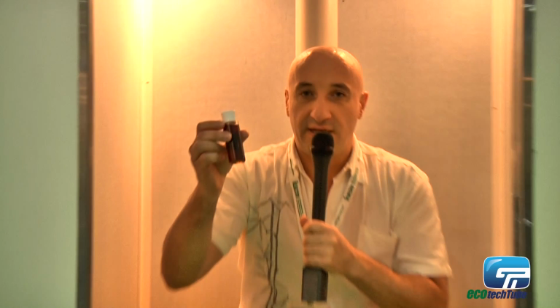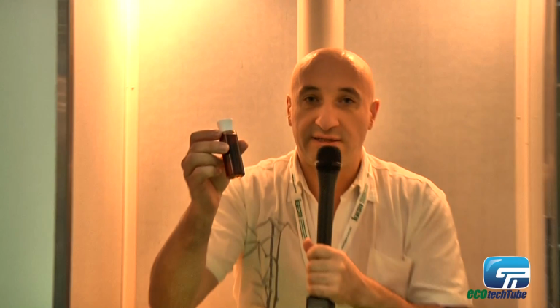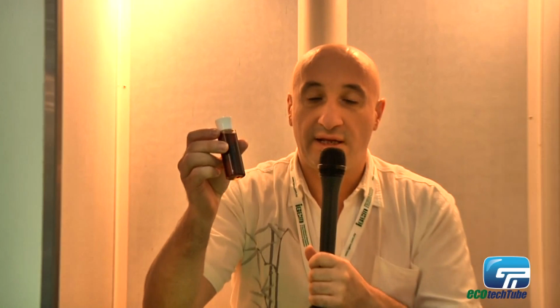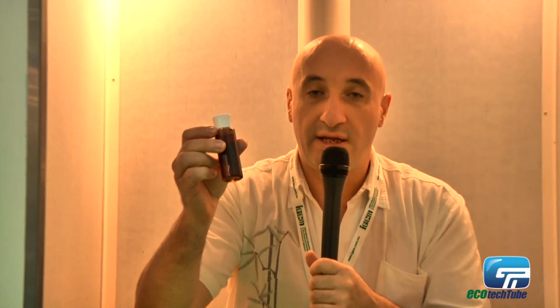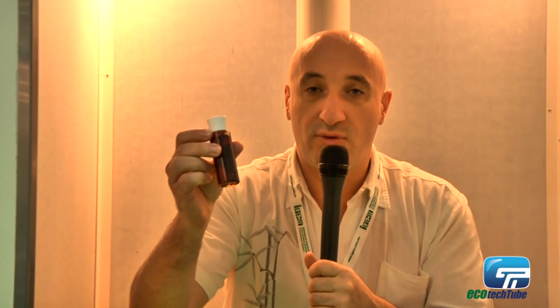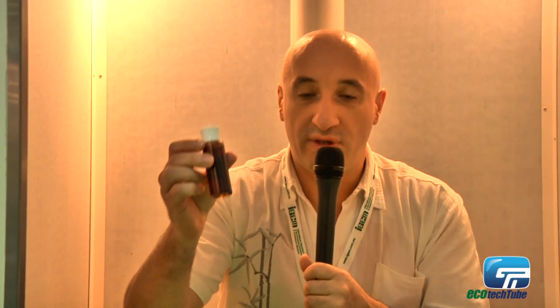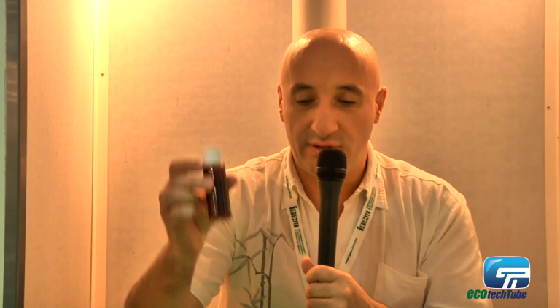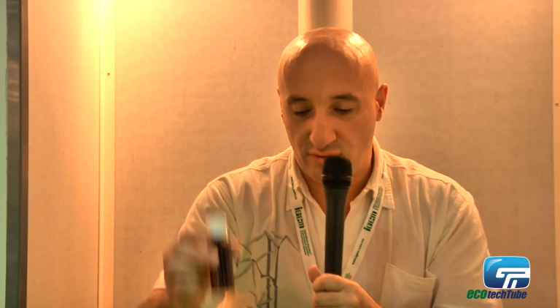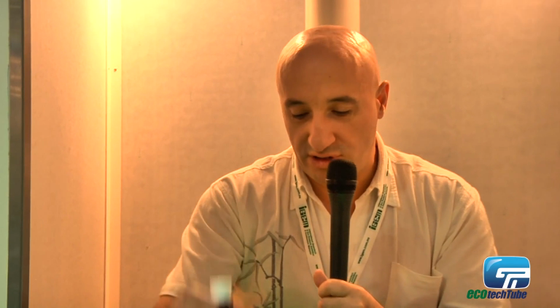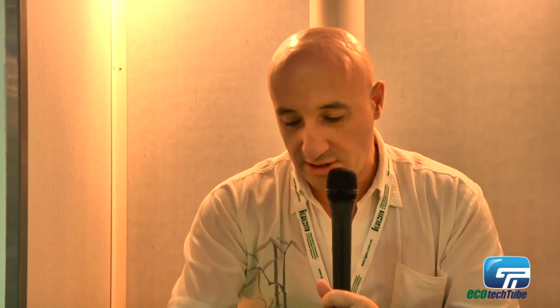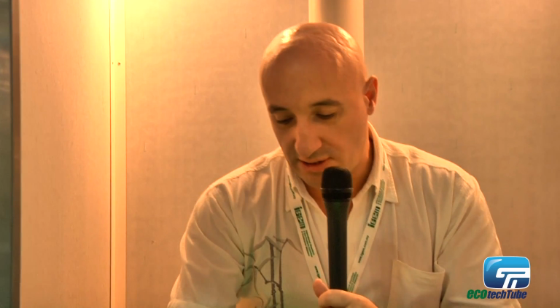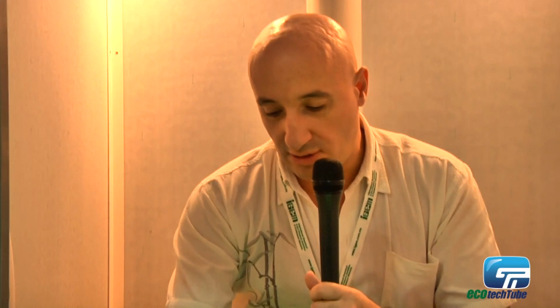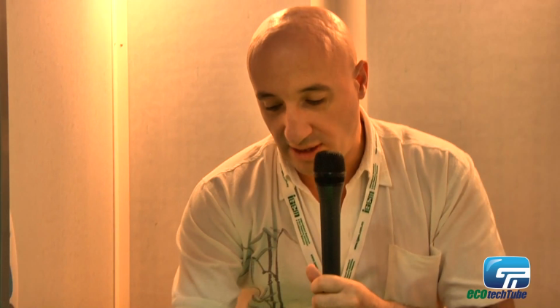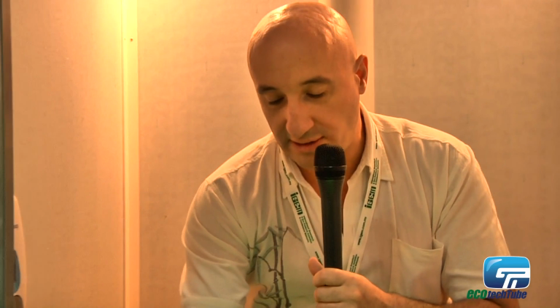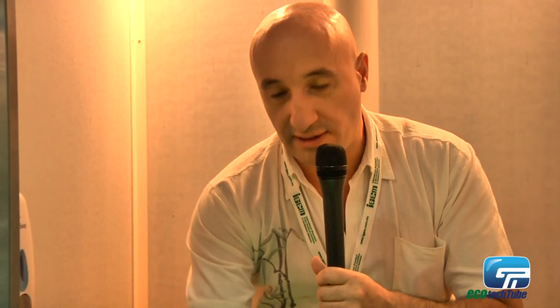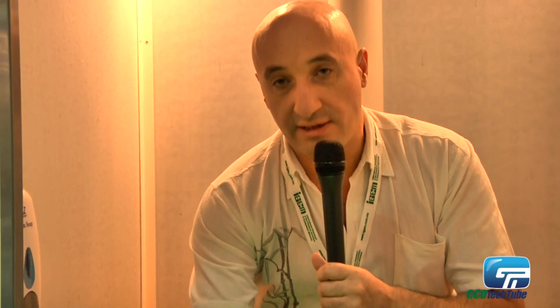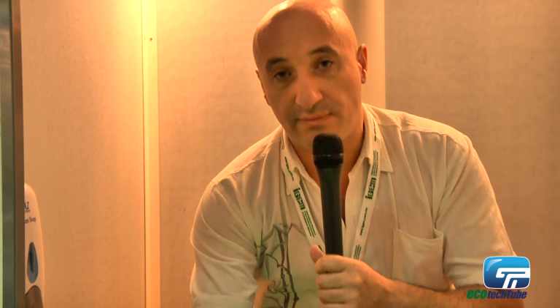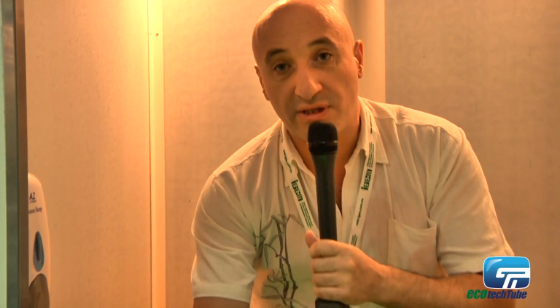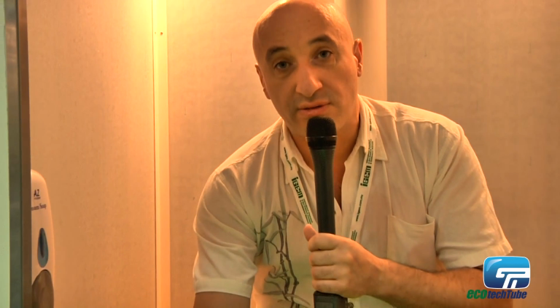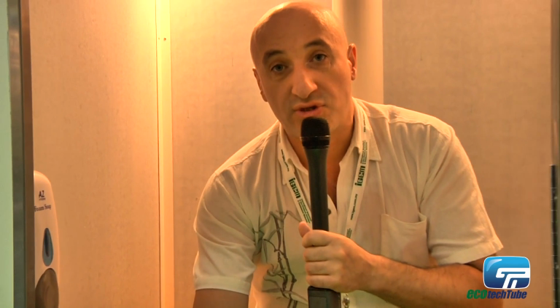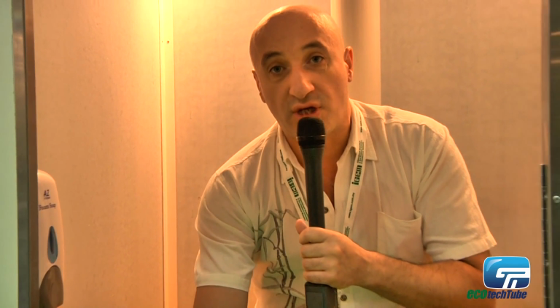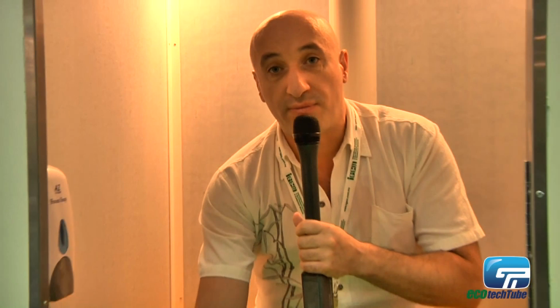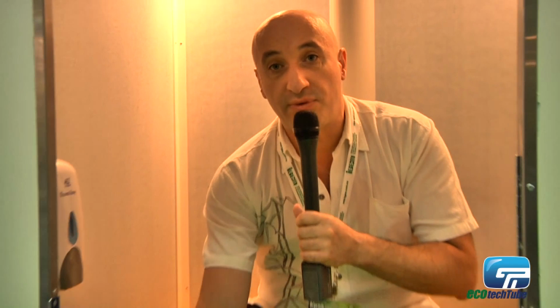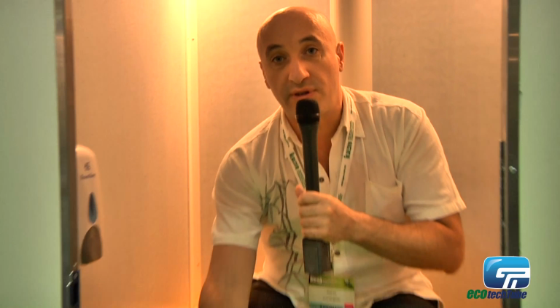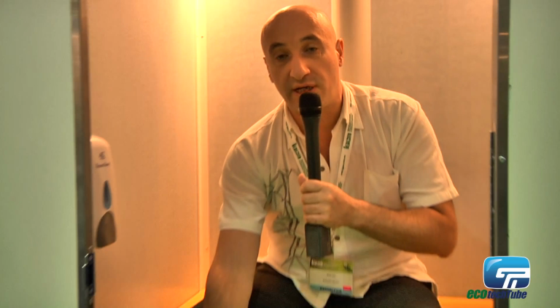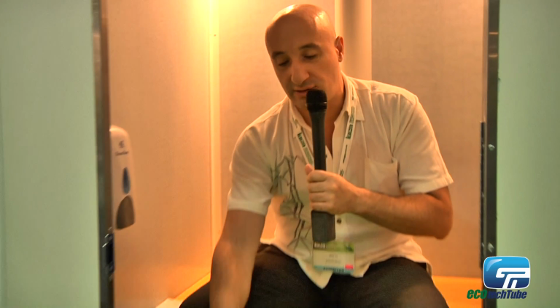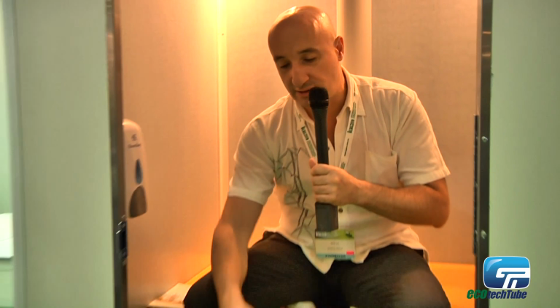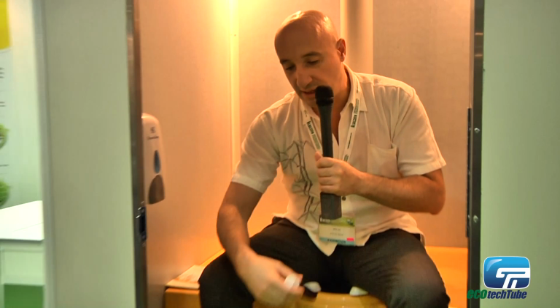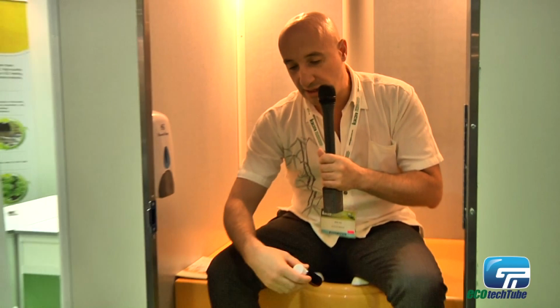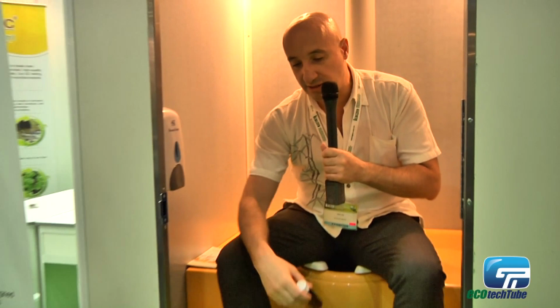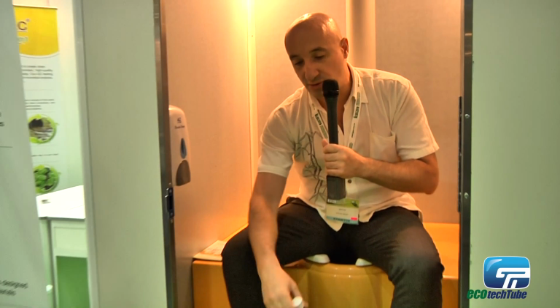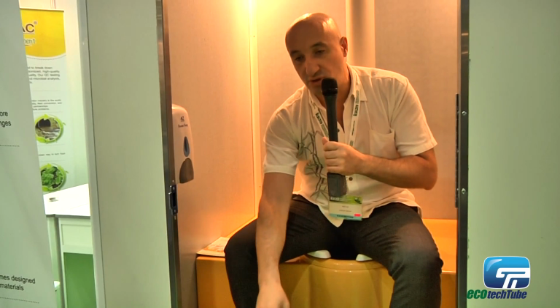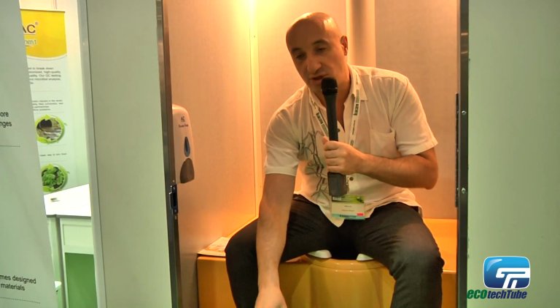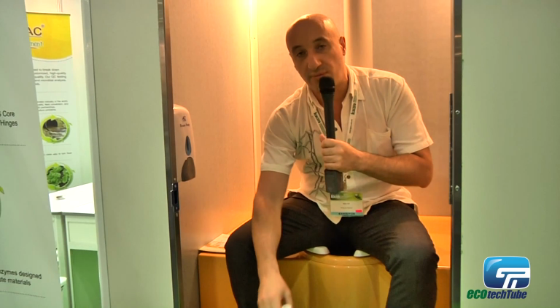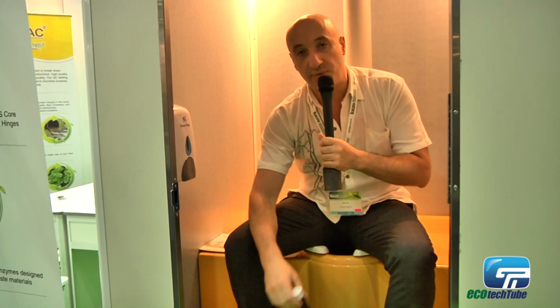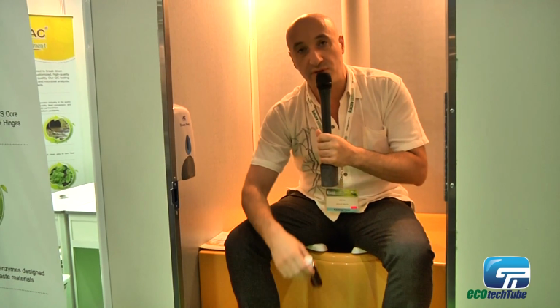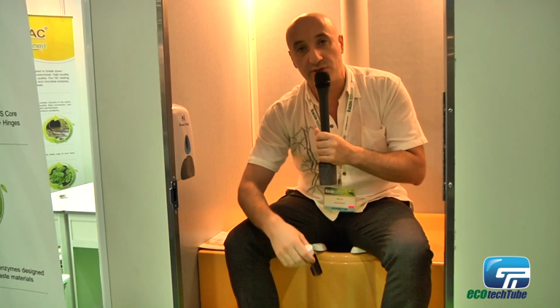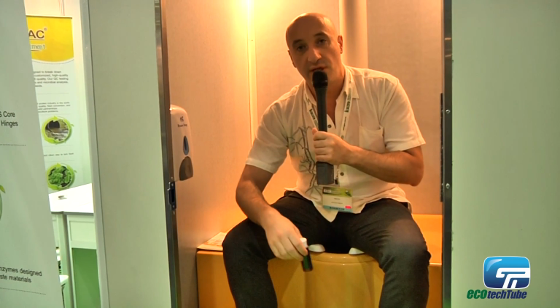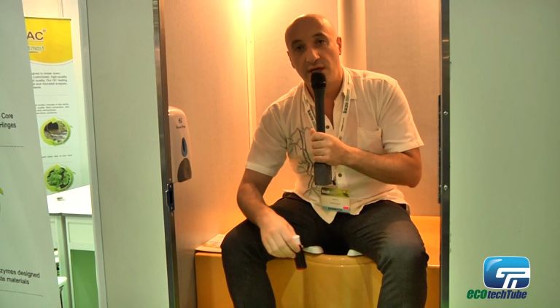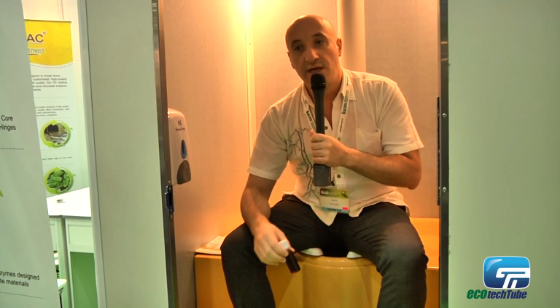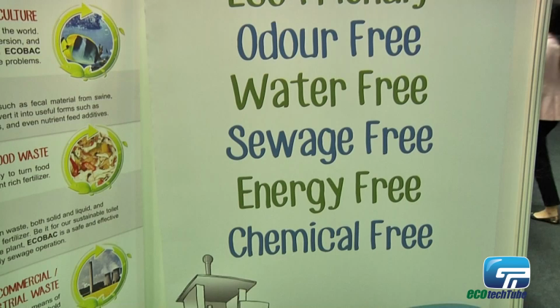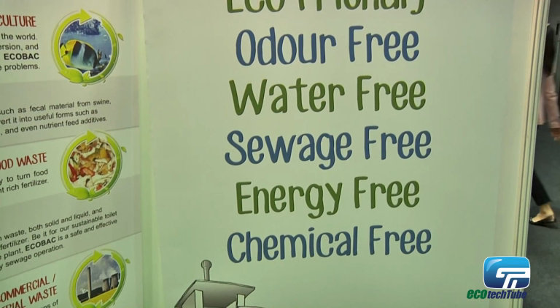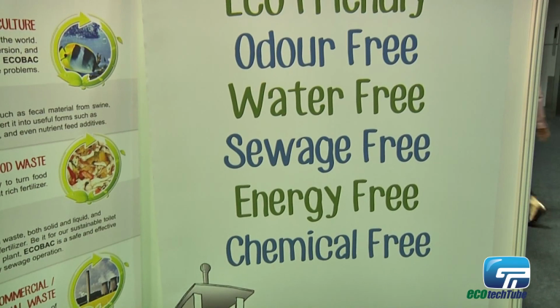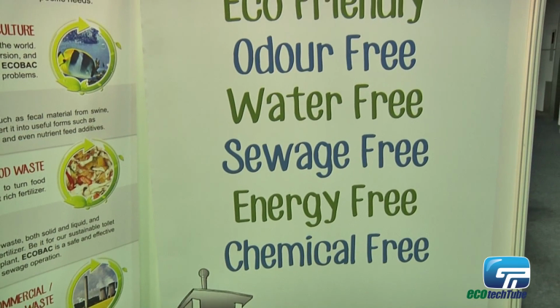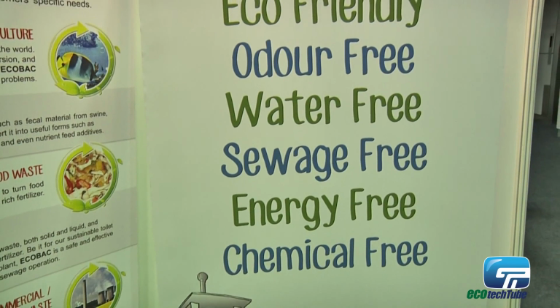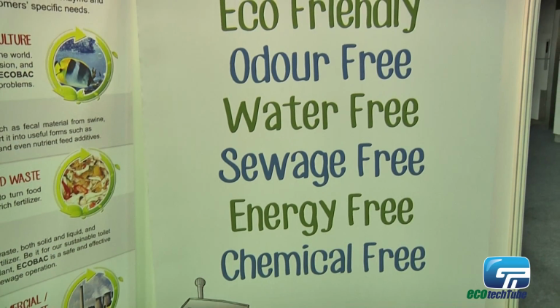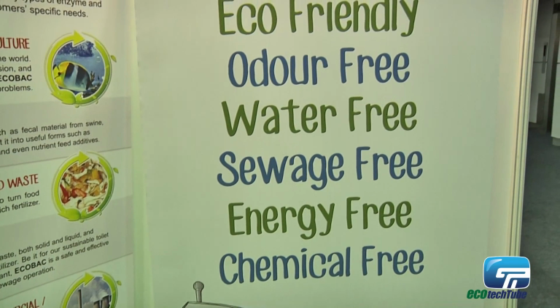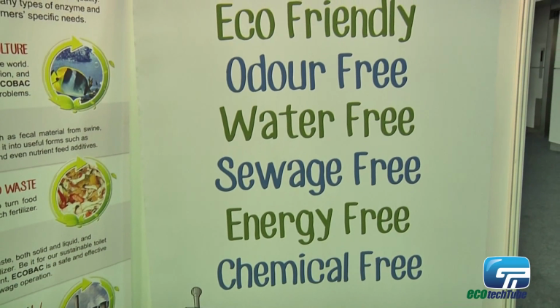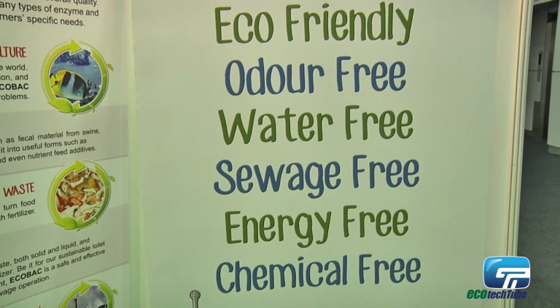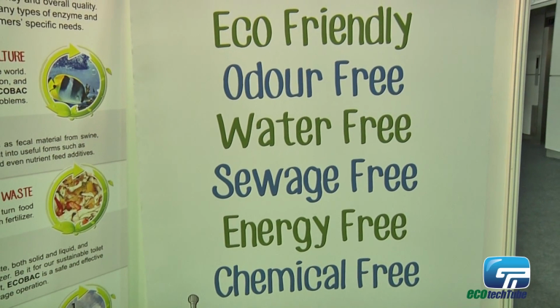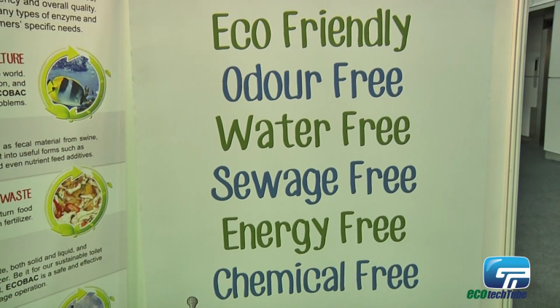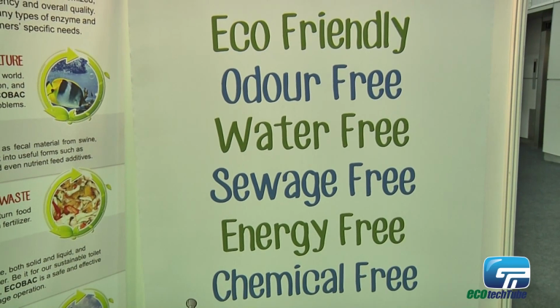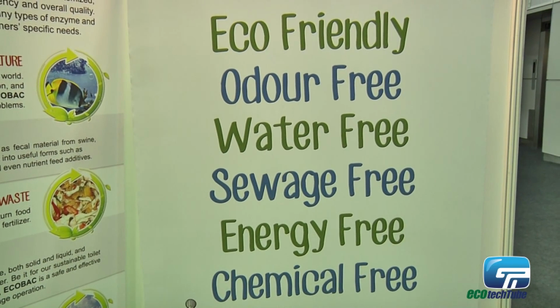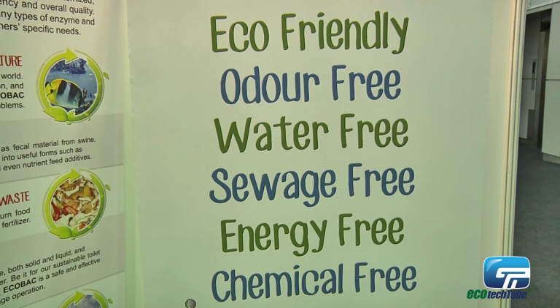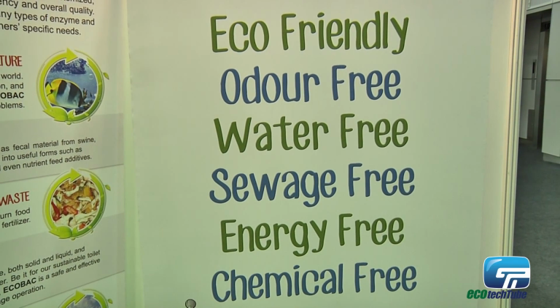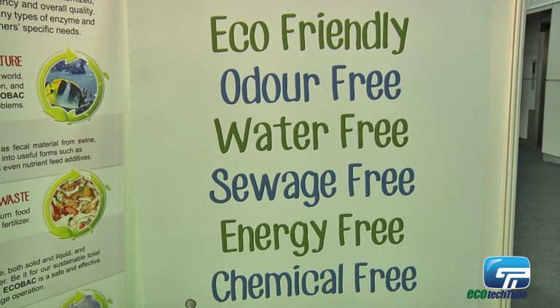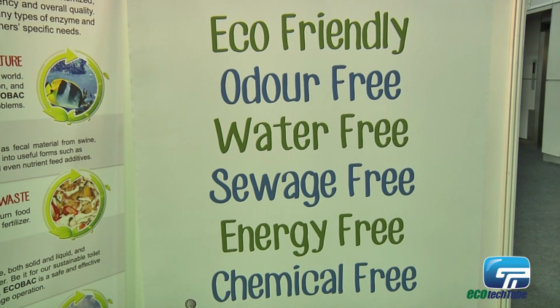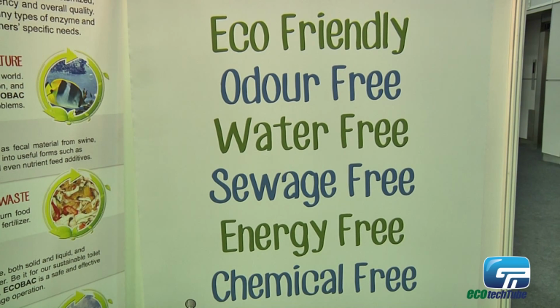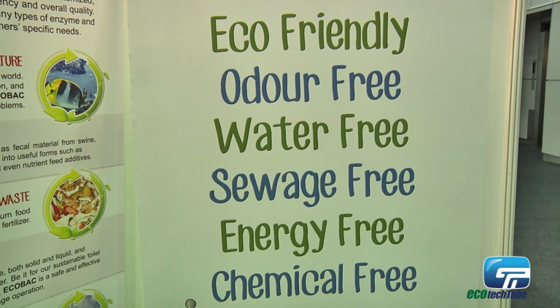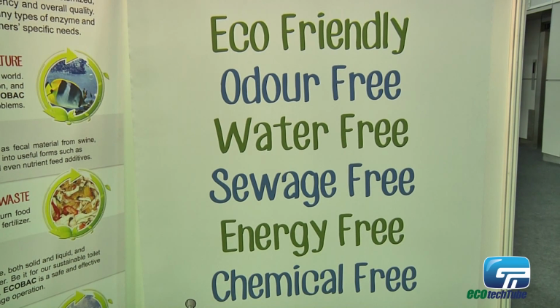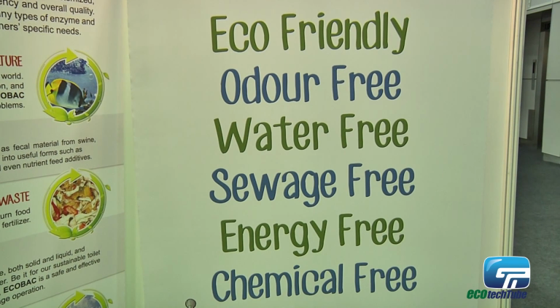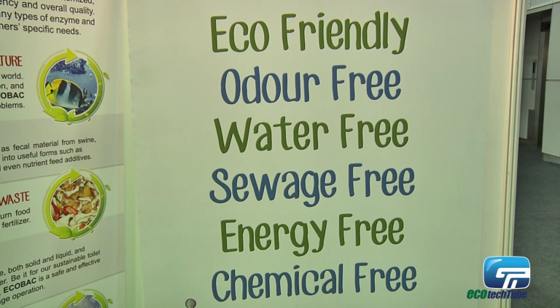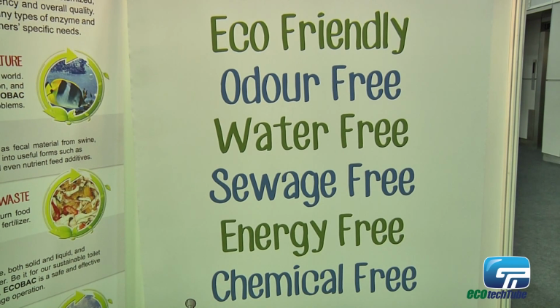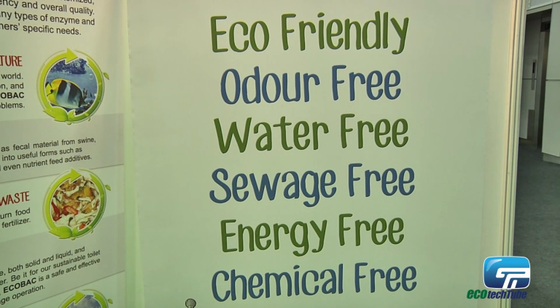It's a liquid which is collected in the bottom chamber. As you see here, it's two chambers, so you collect this once a month.